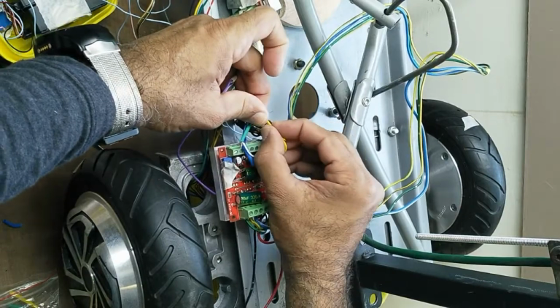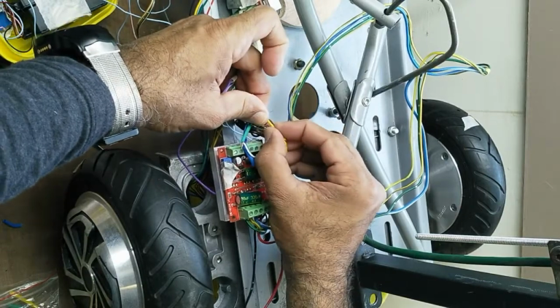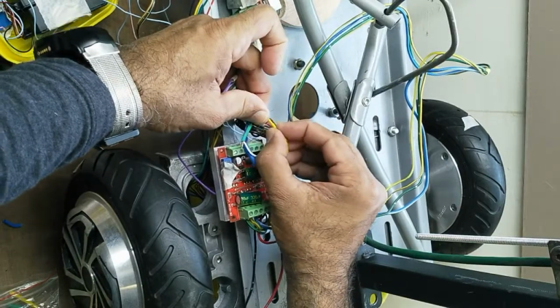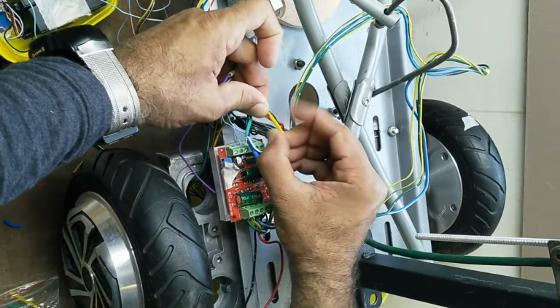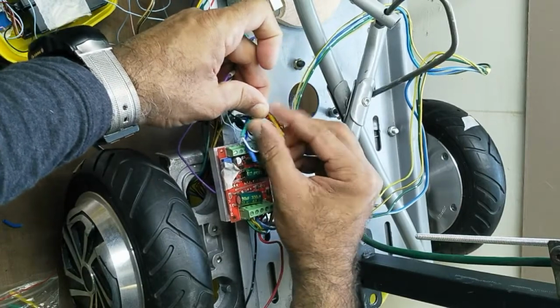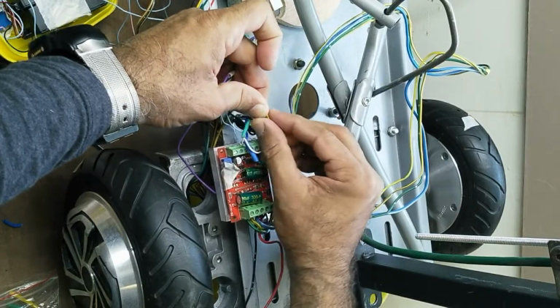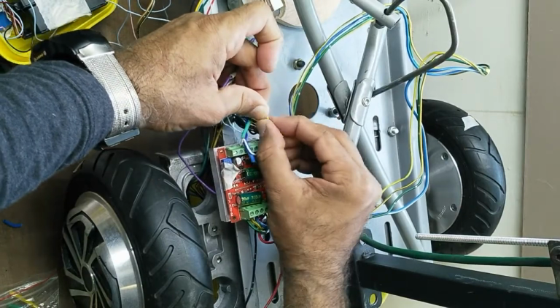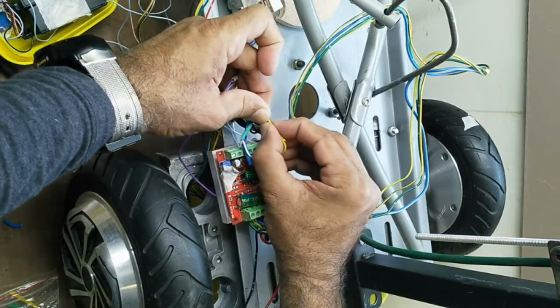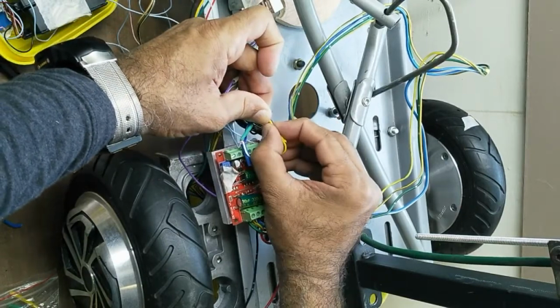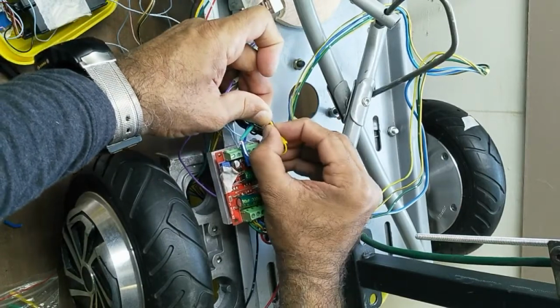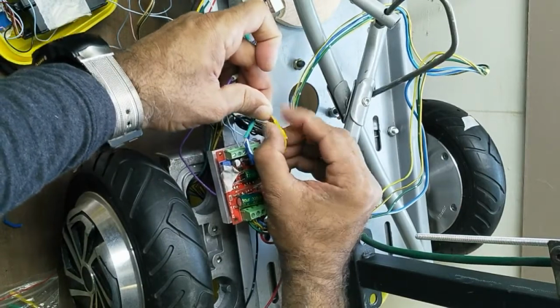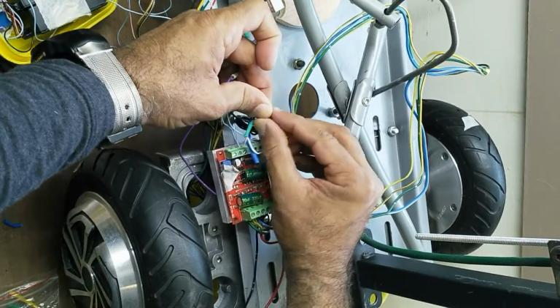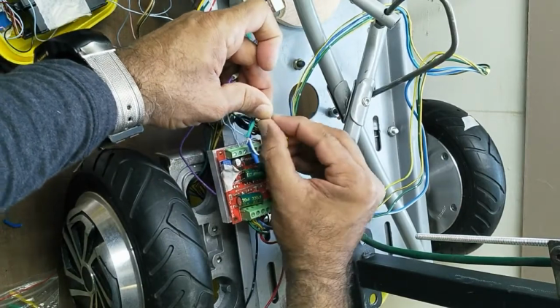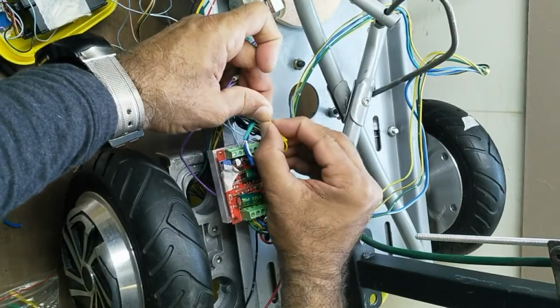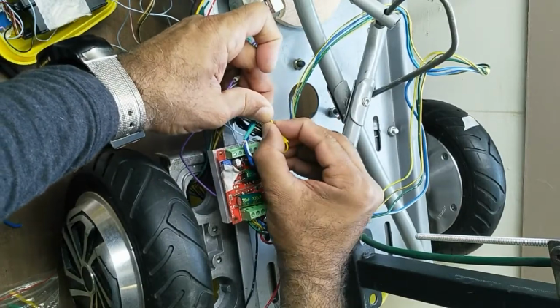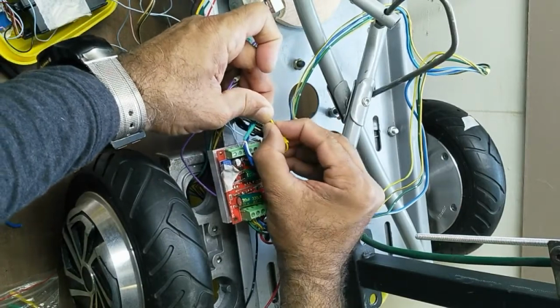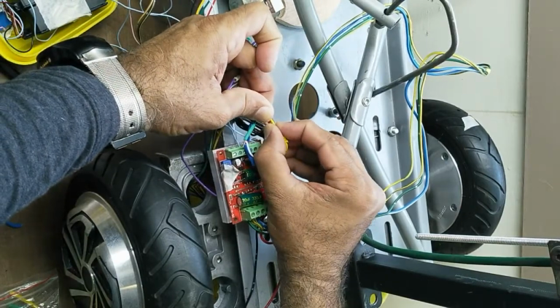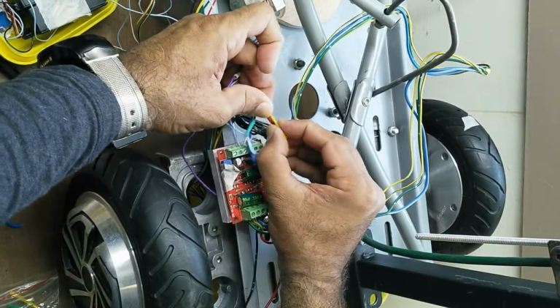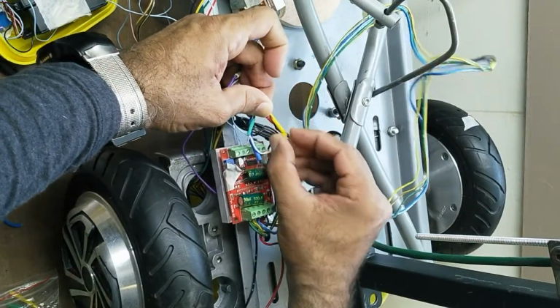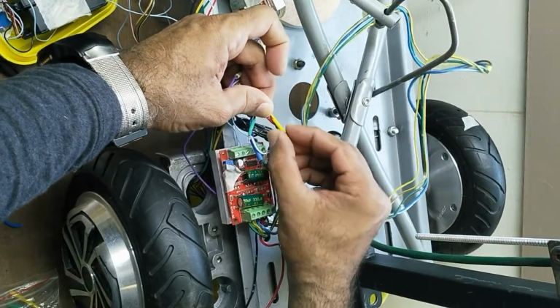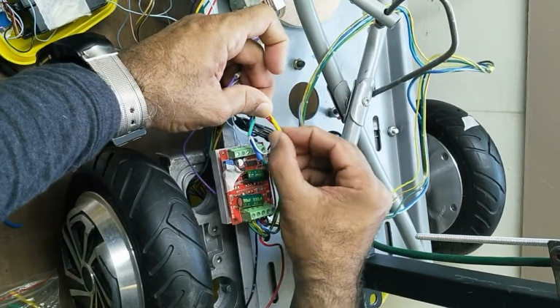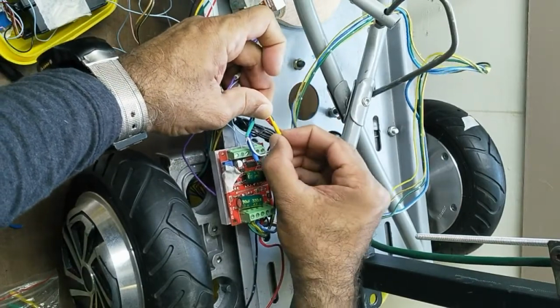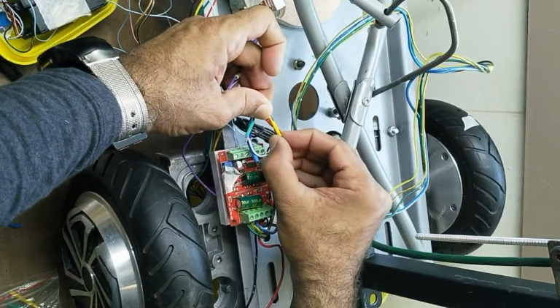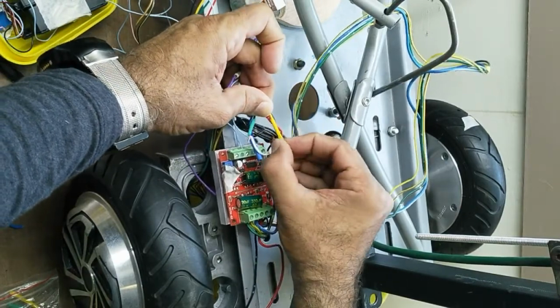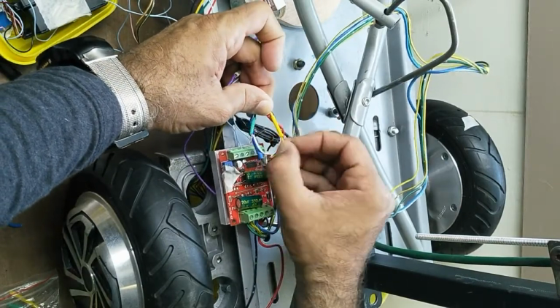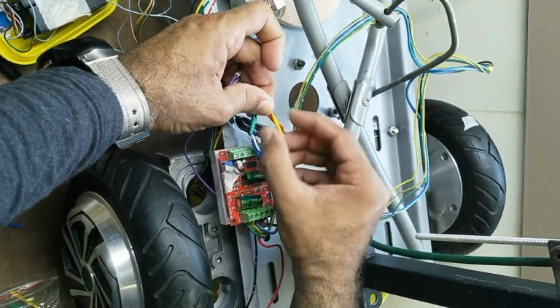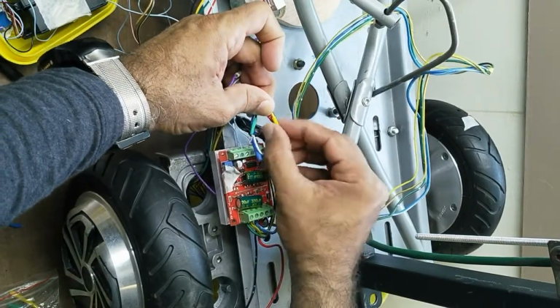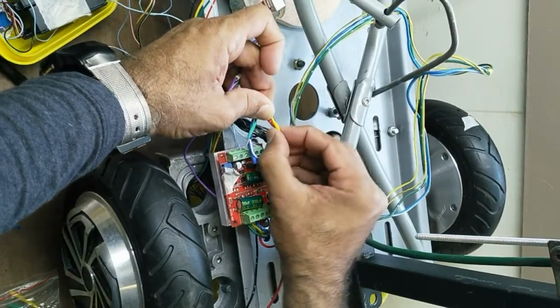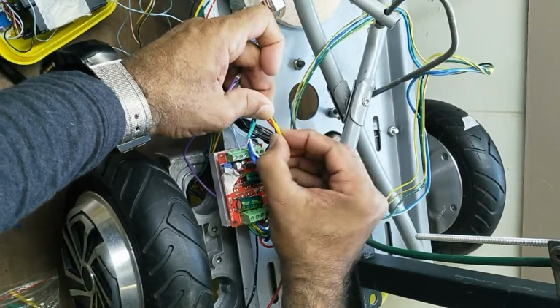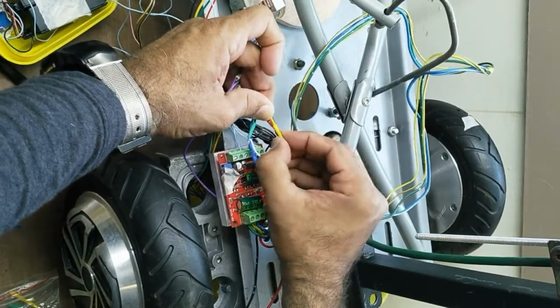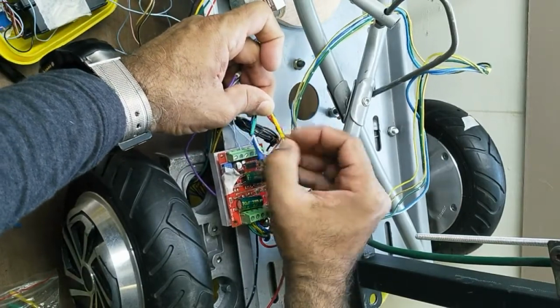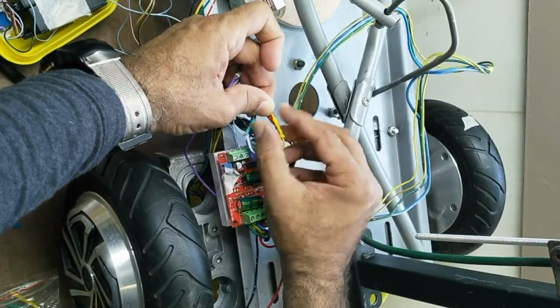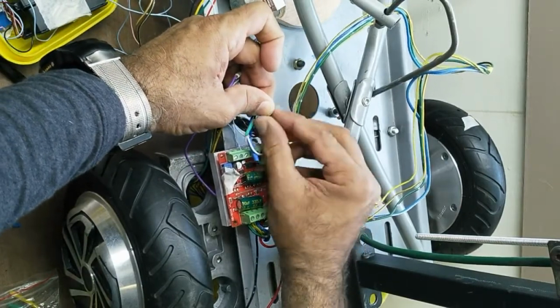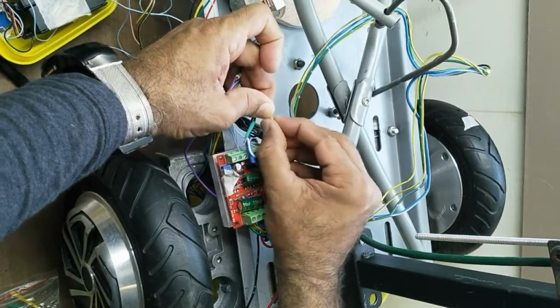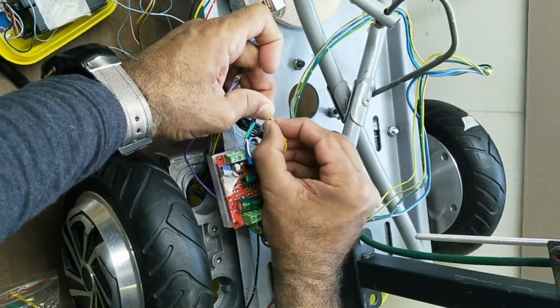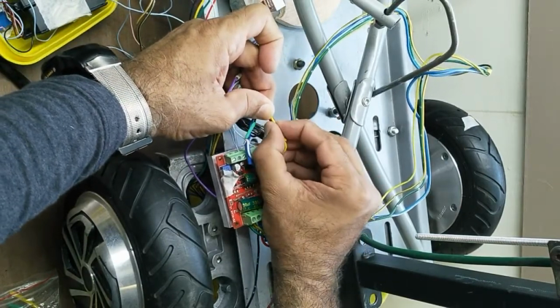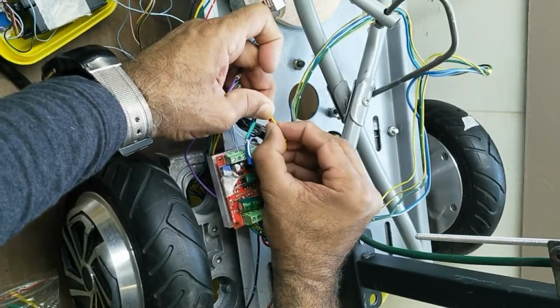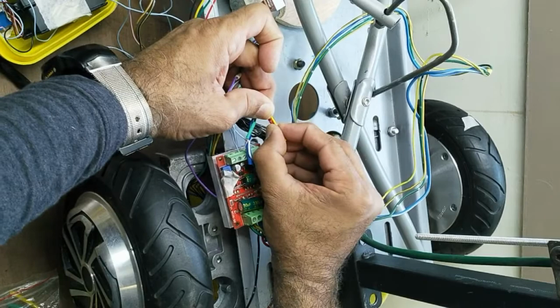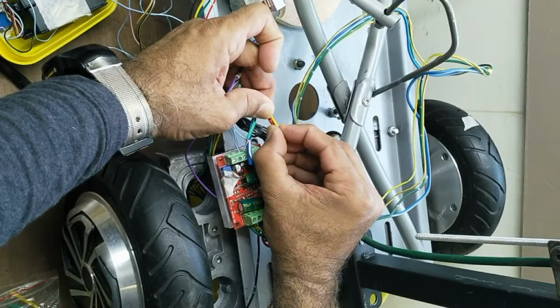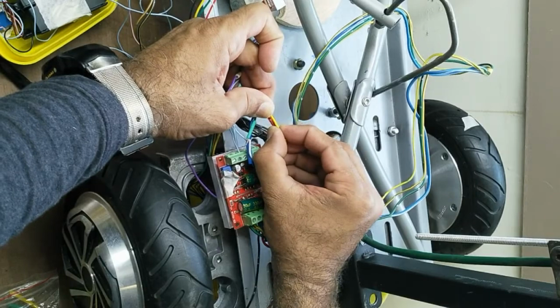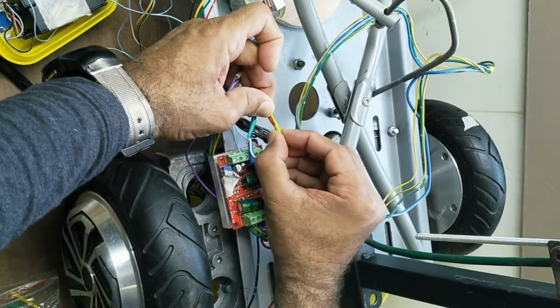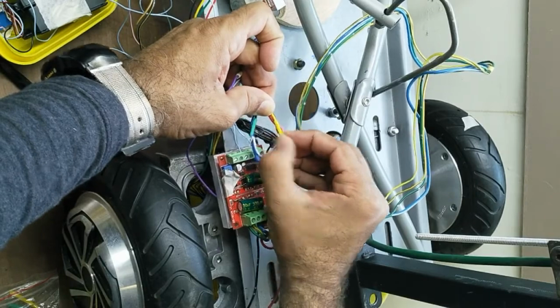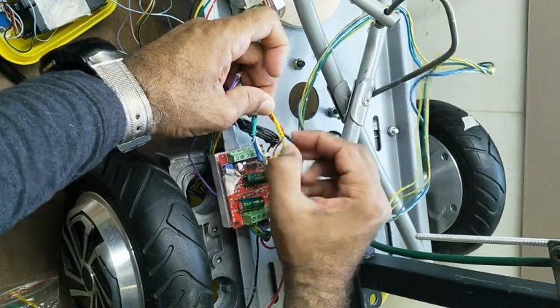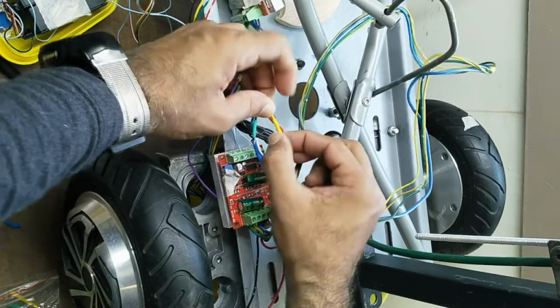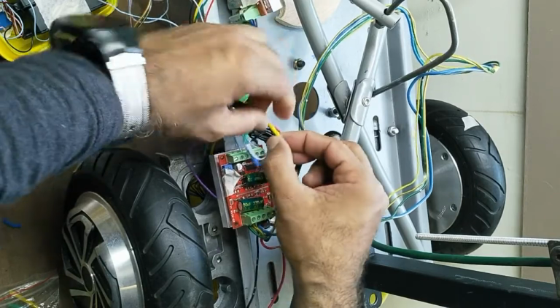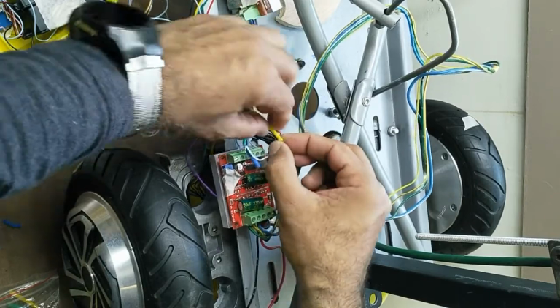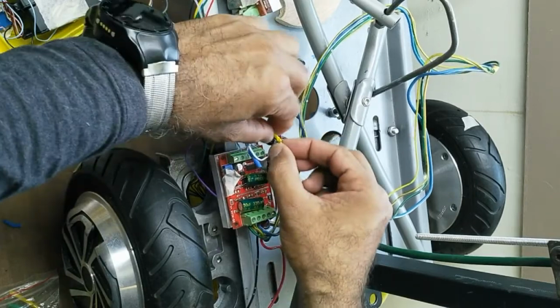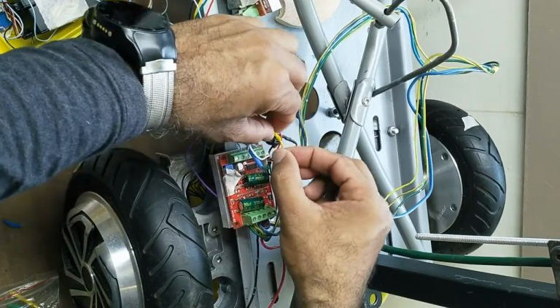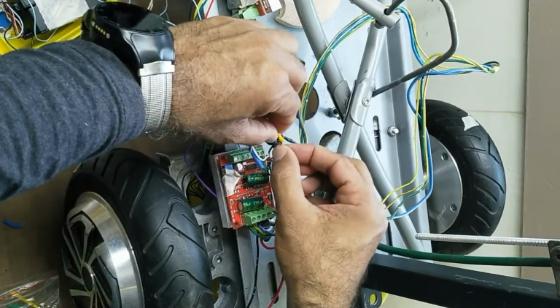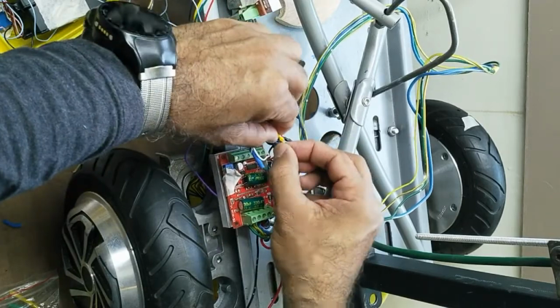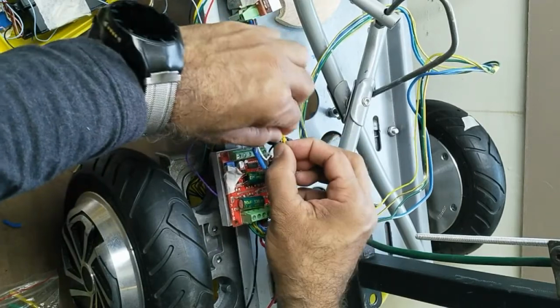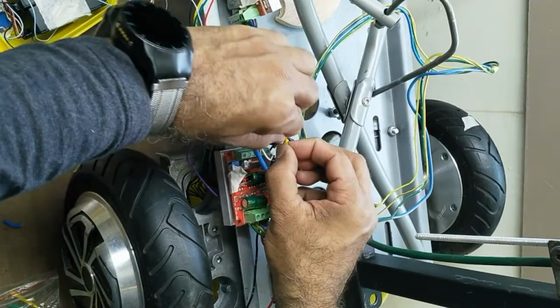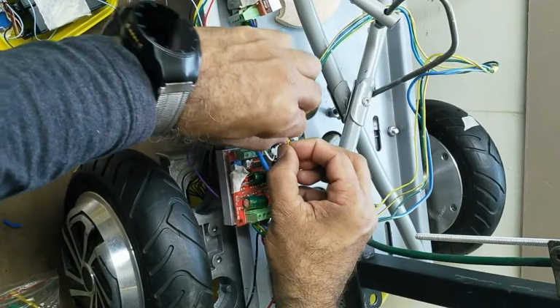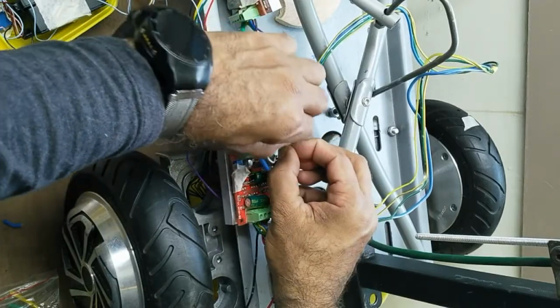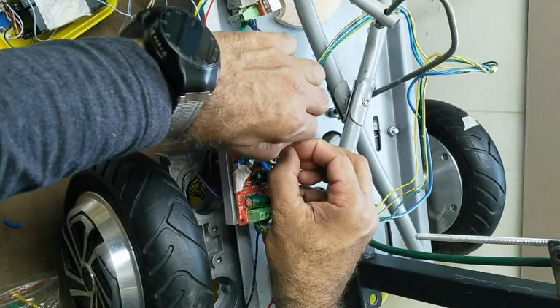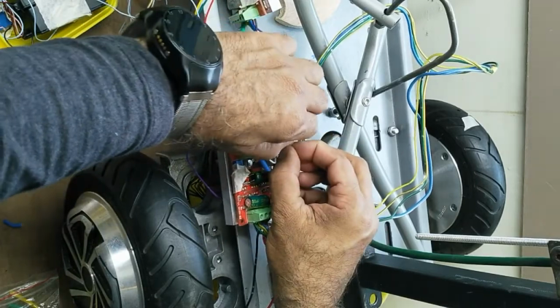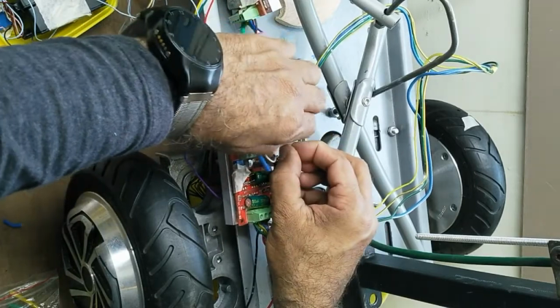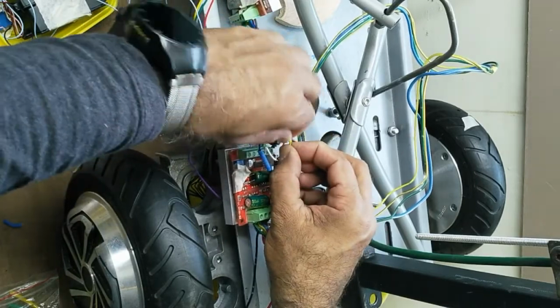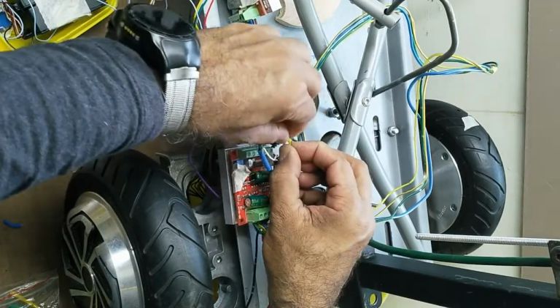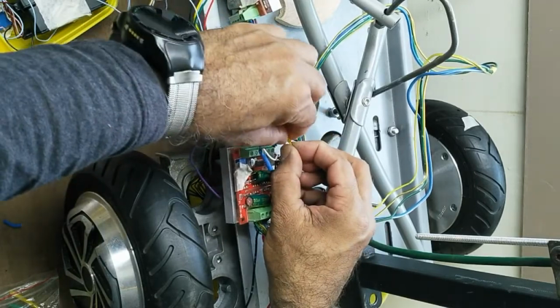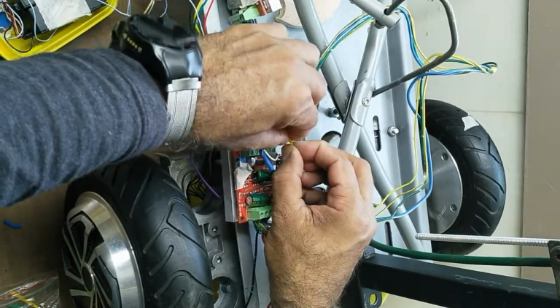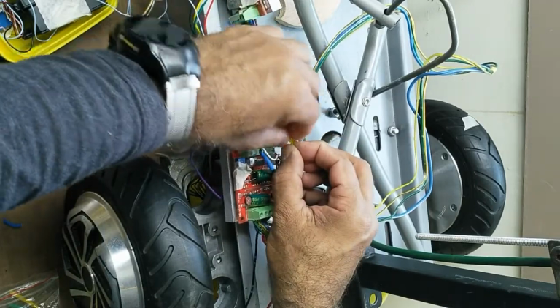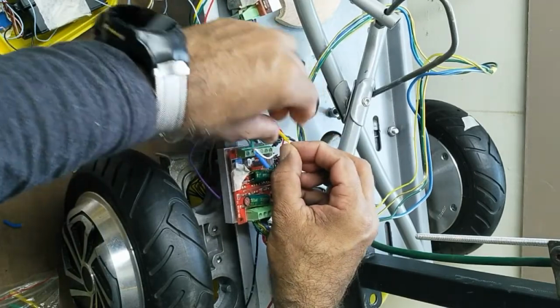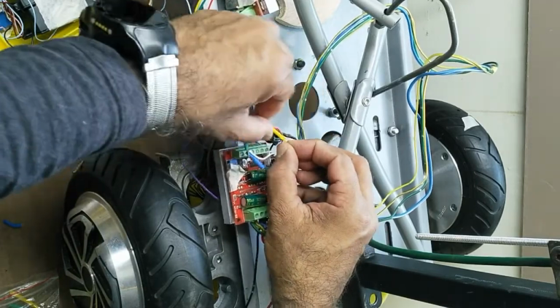Now I will insulate this one to avoid short circuiting.